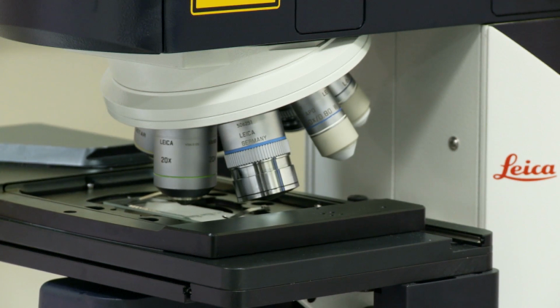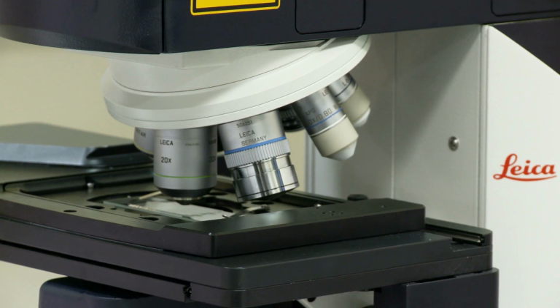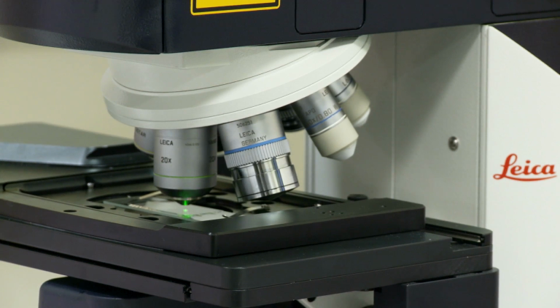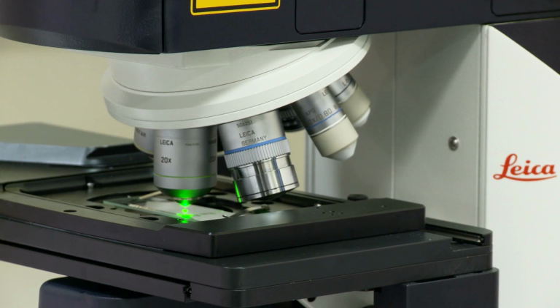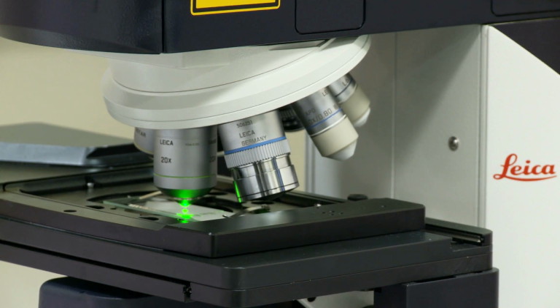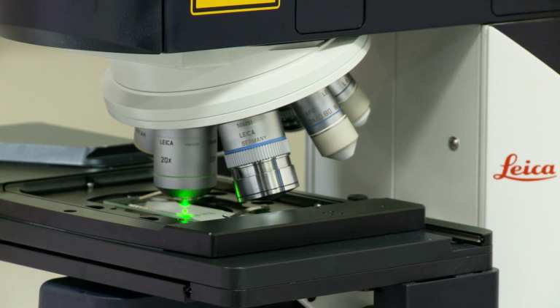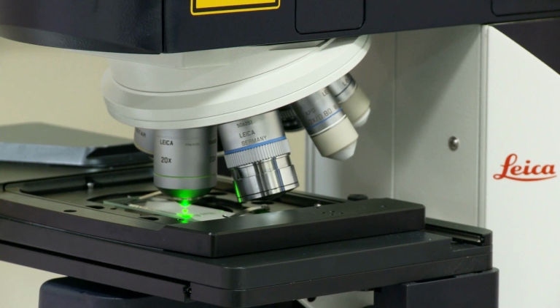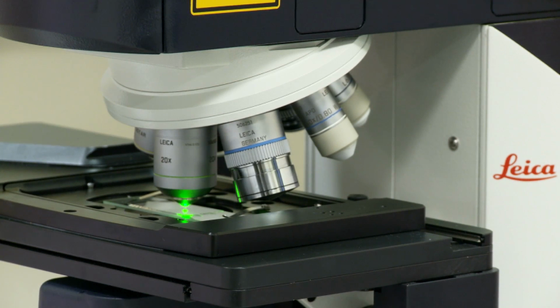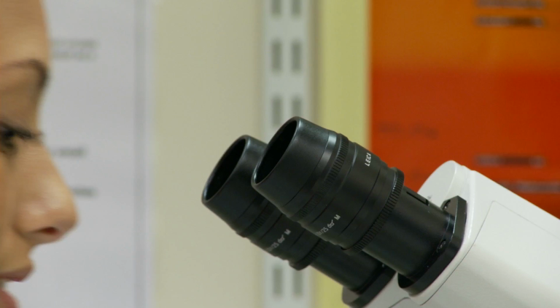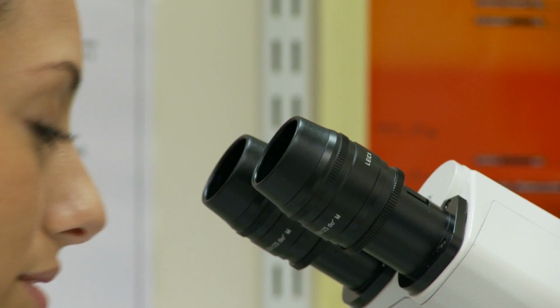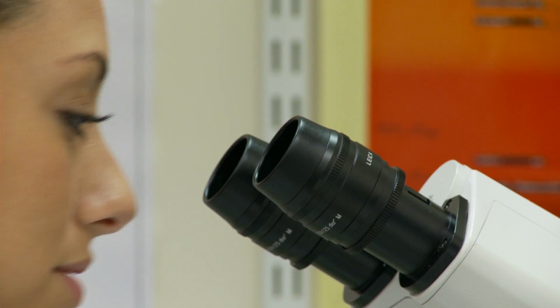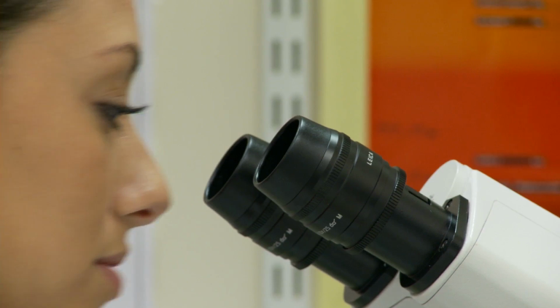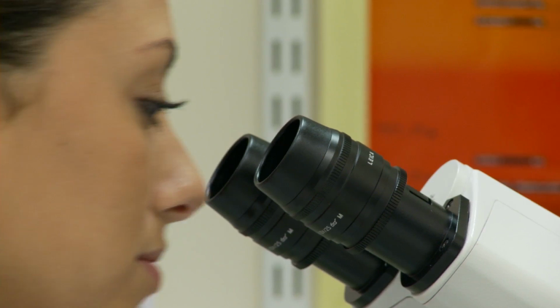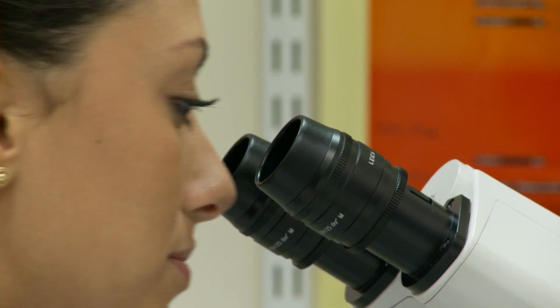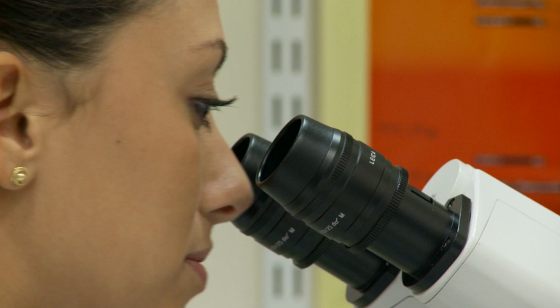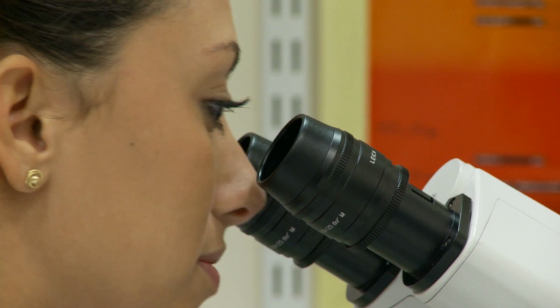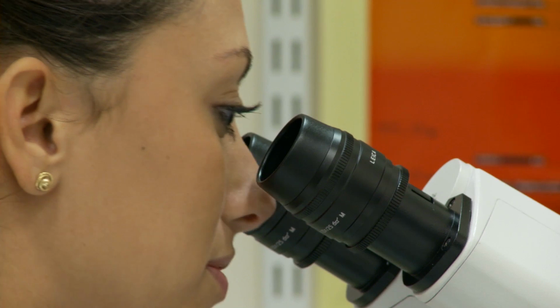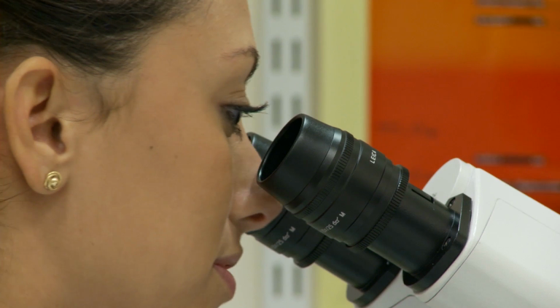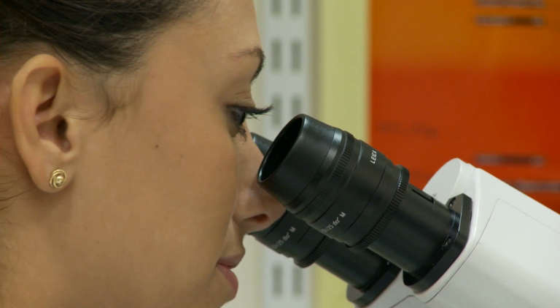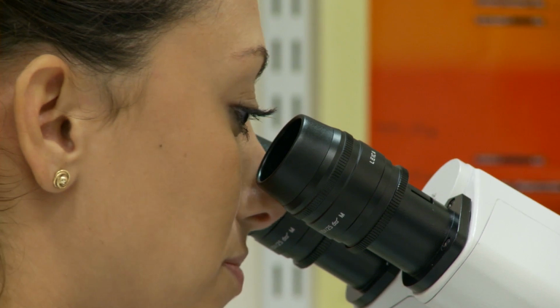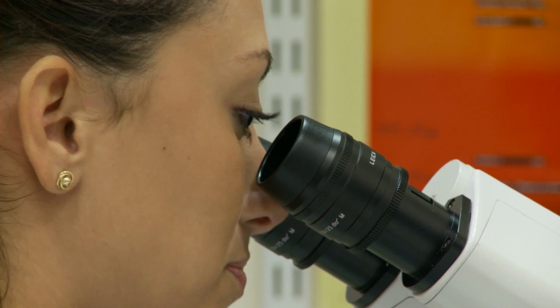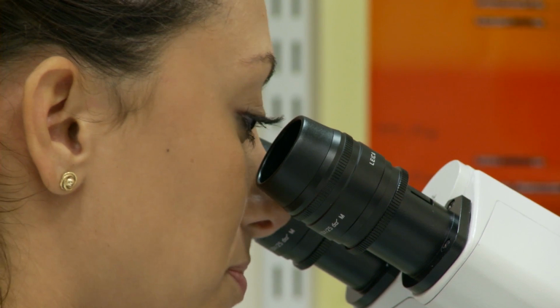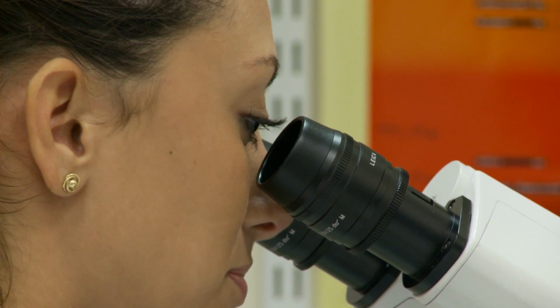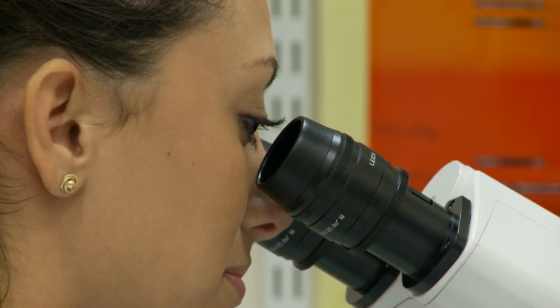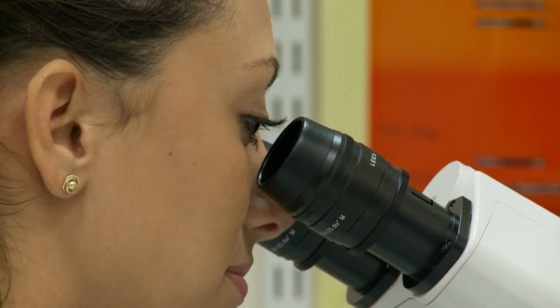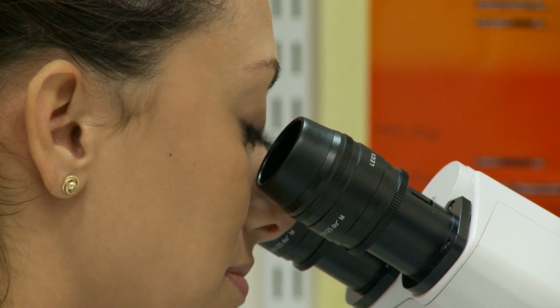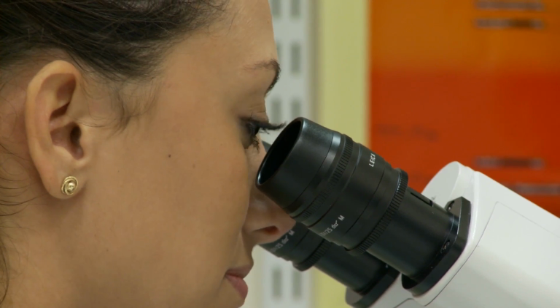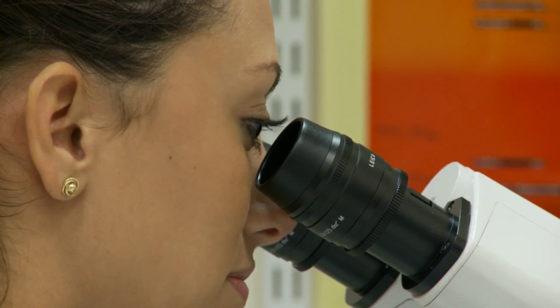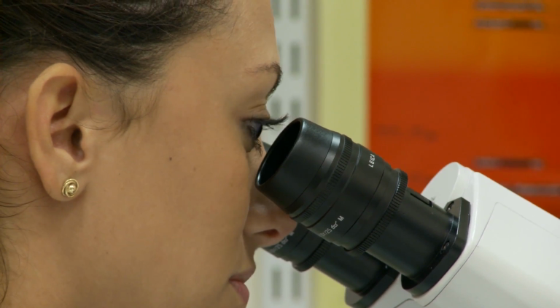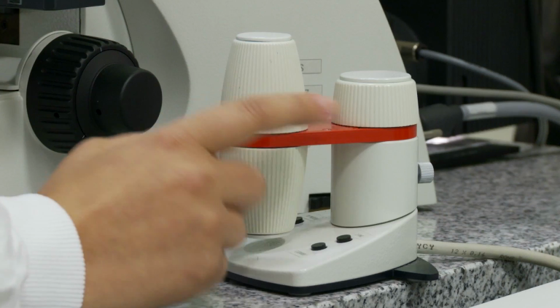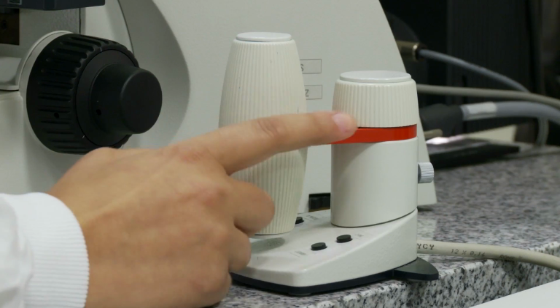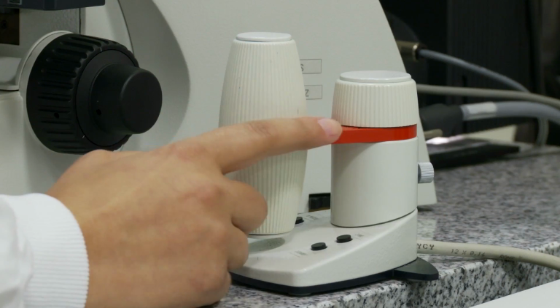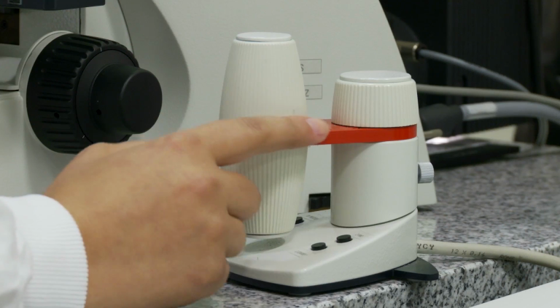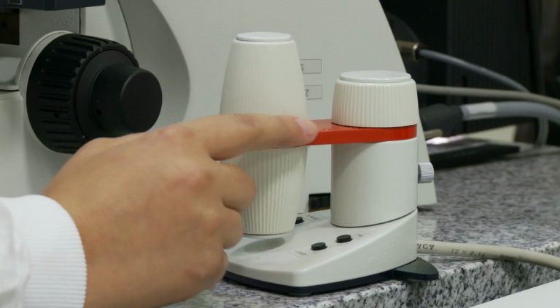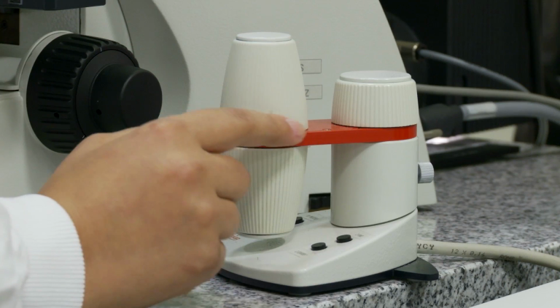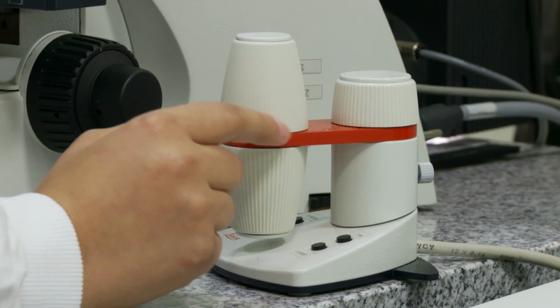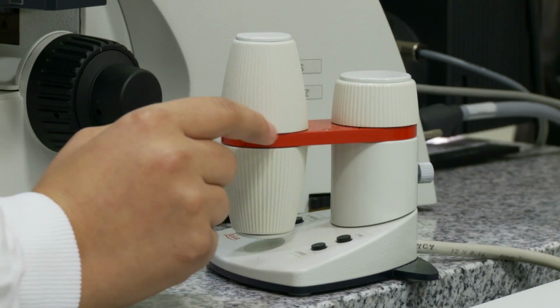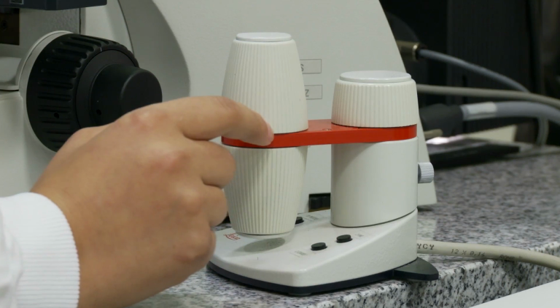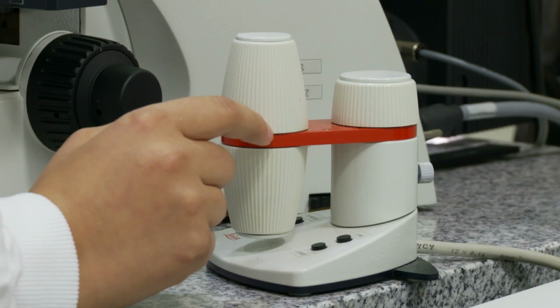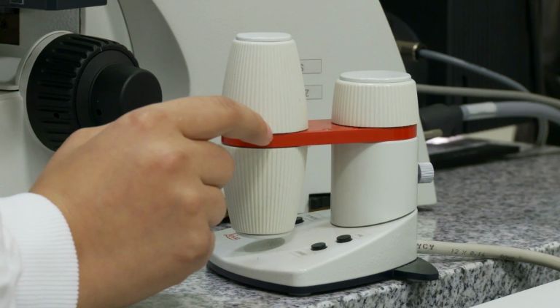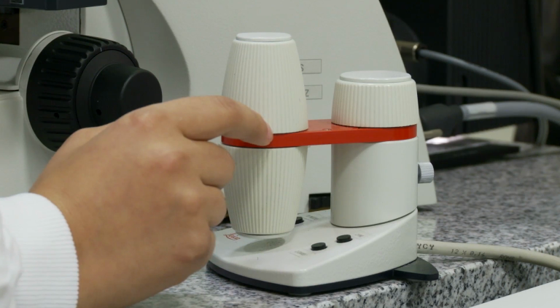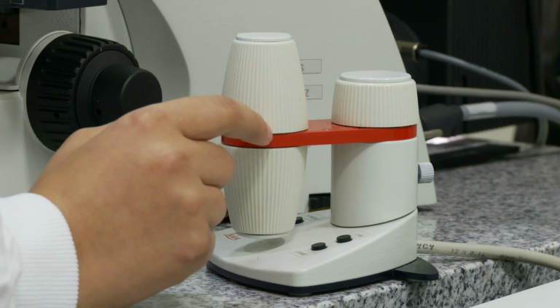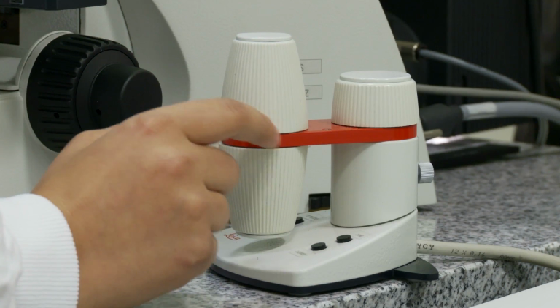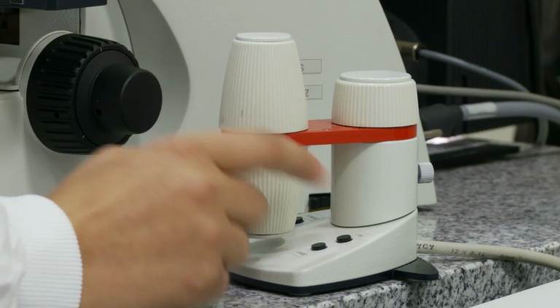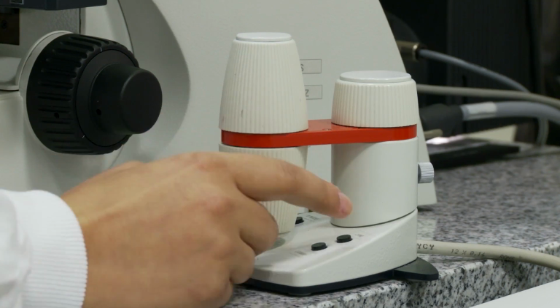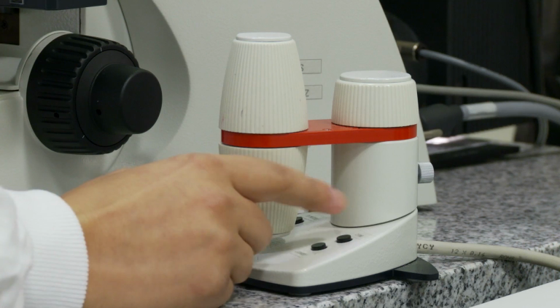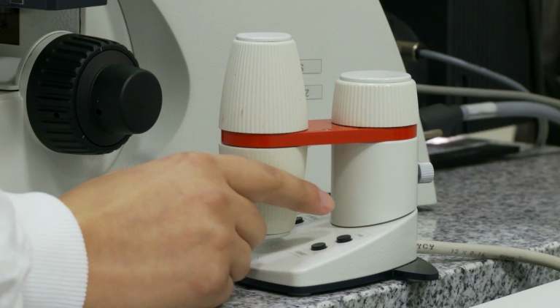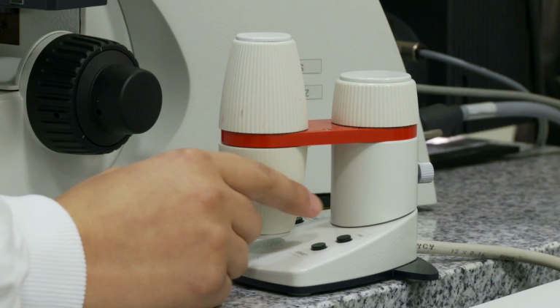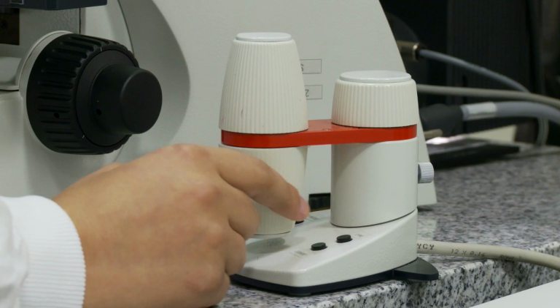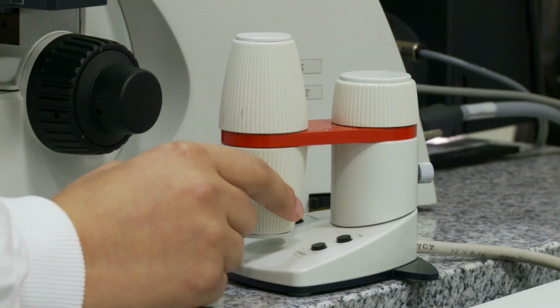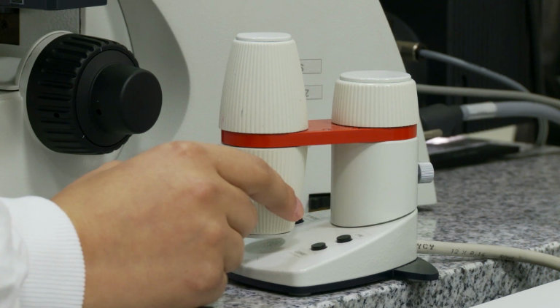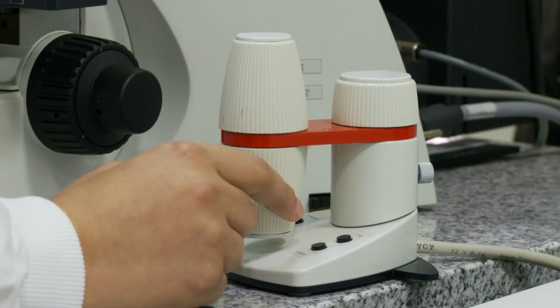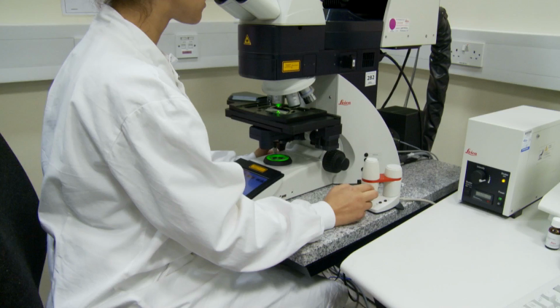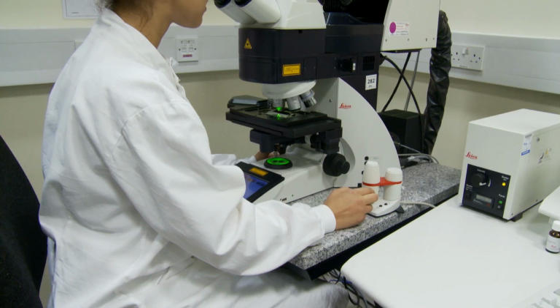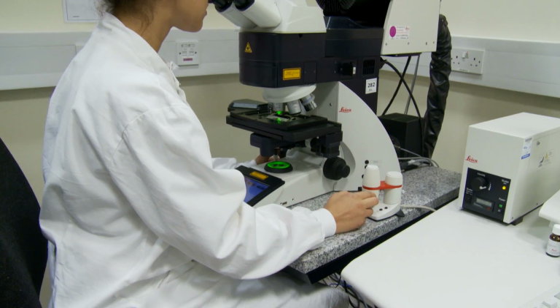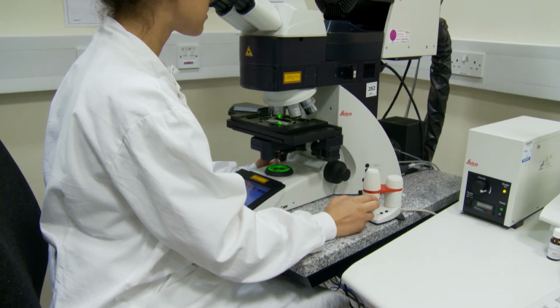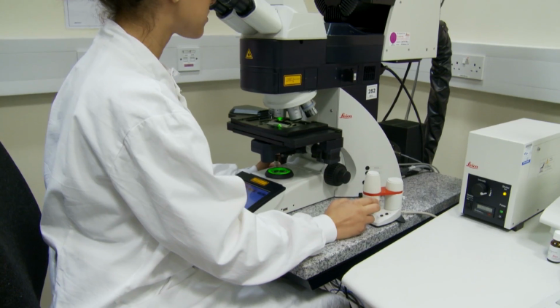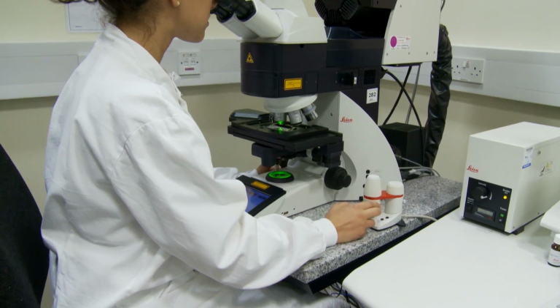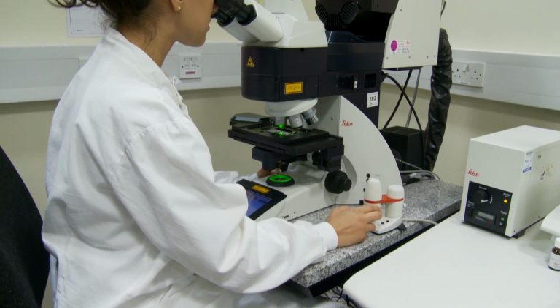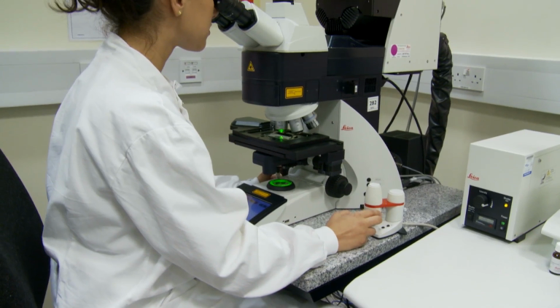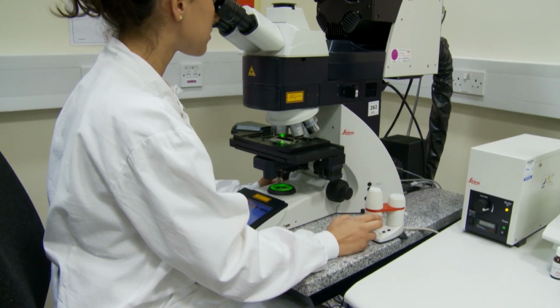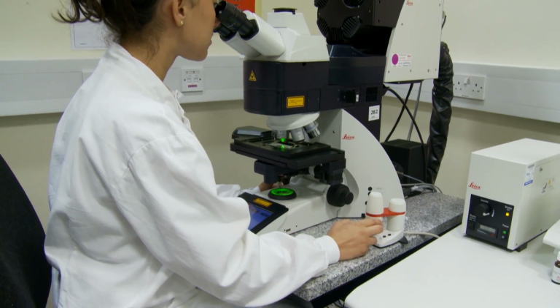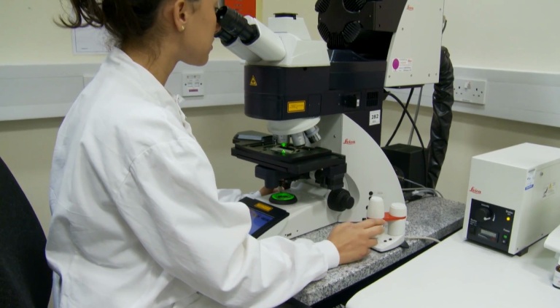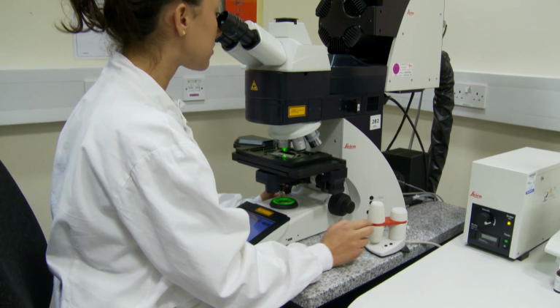On the confocal microscope I'm imaging the engineered neural tissues that we develop here, which contain highly aligned Schwann cells.